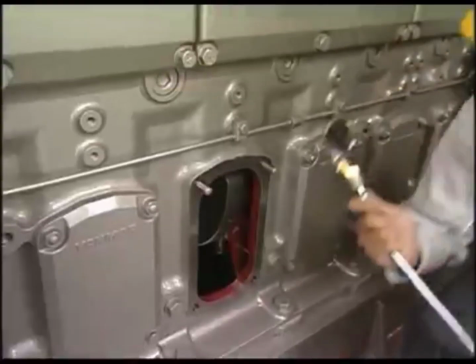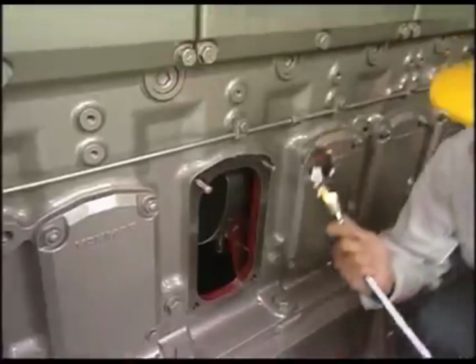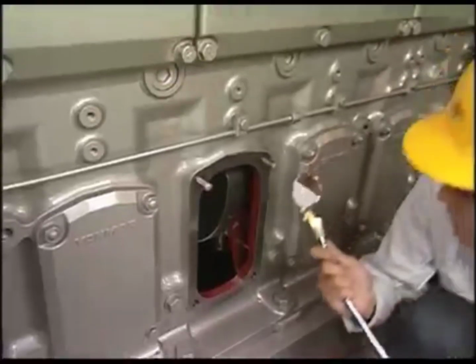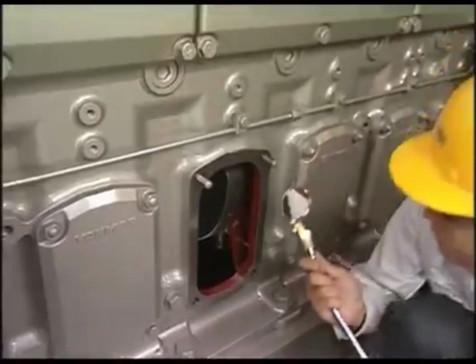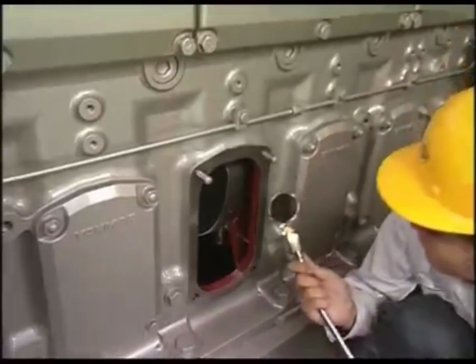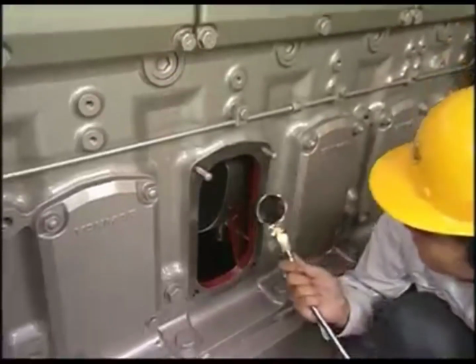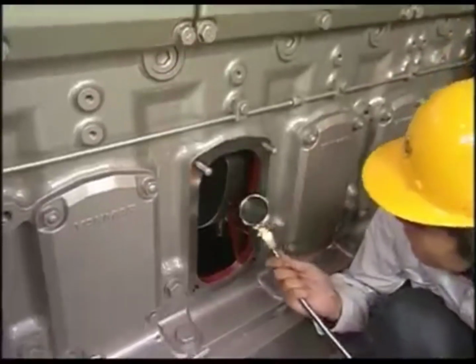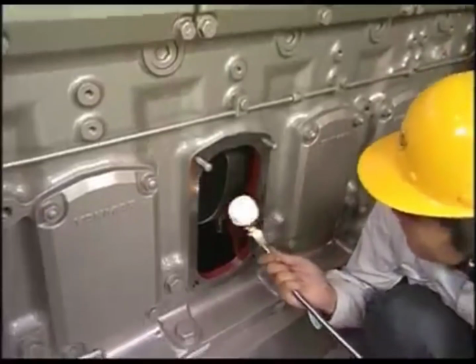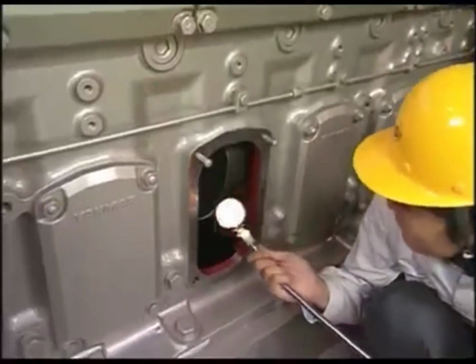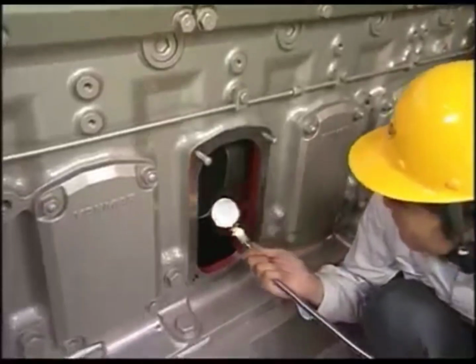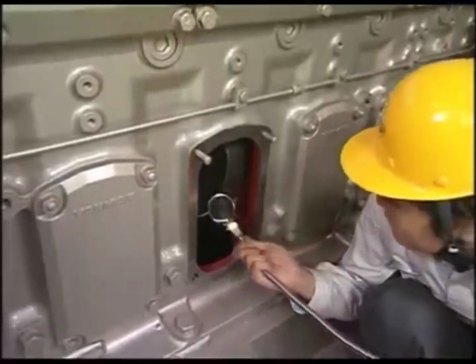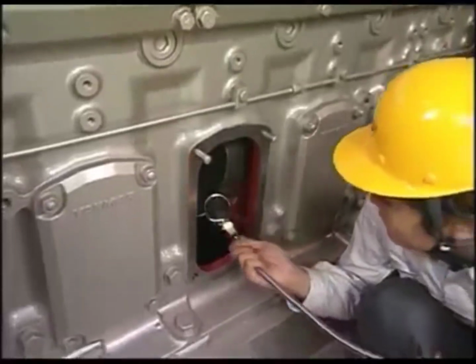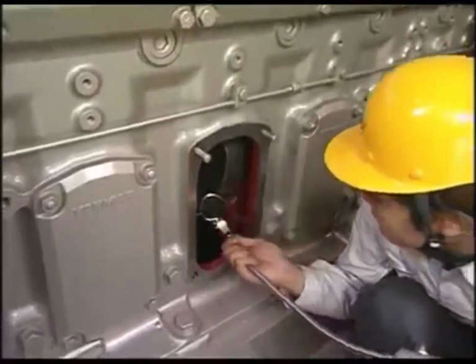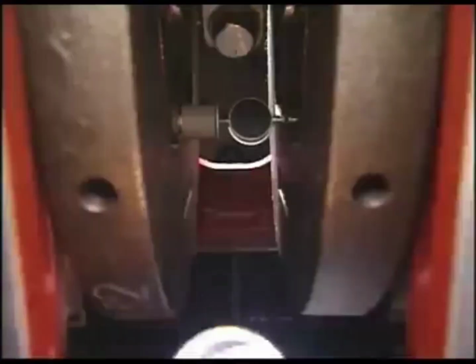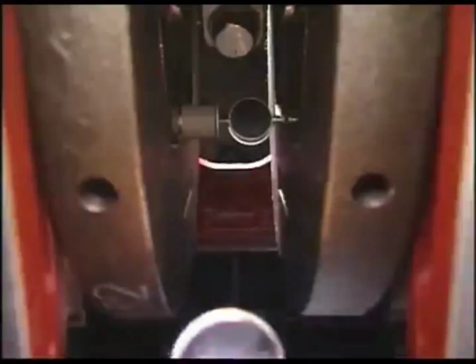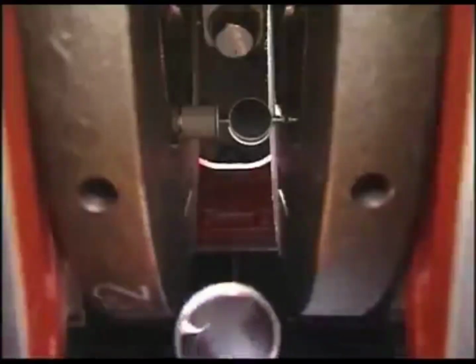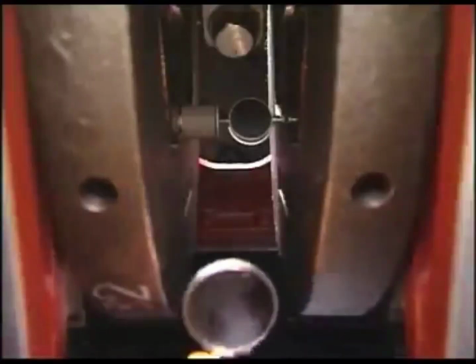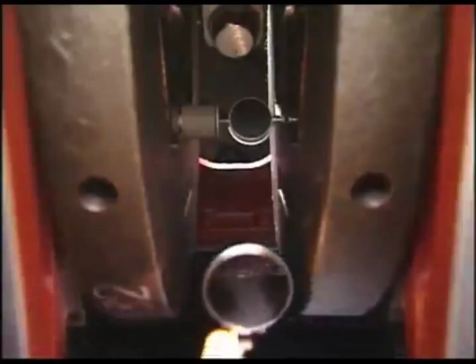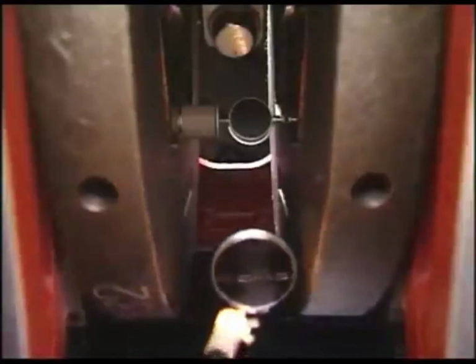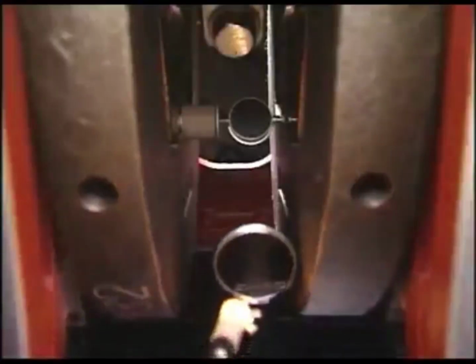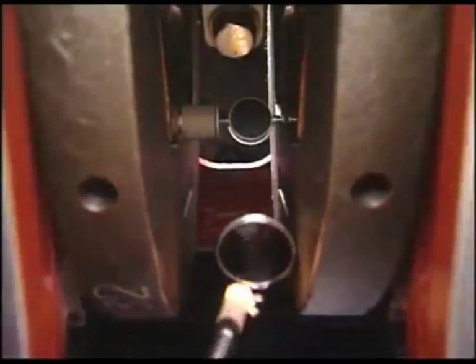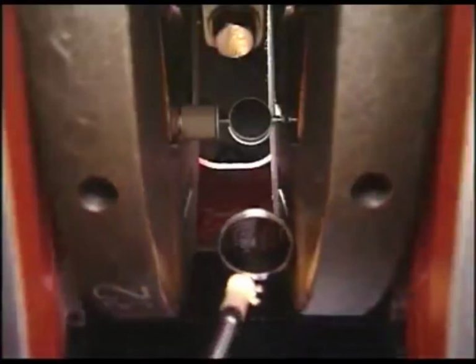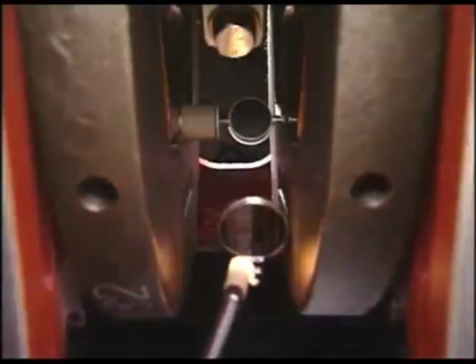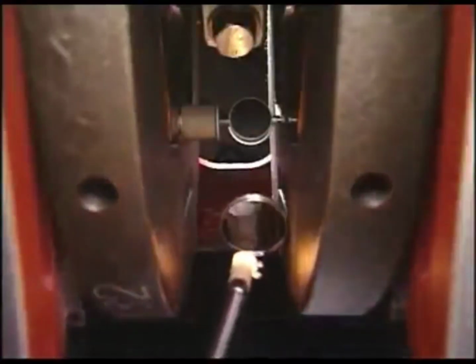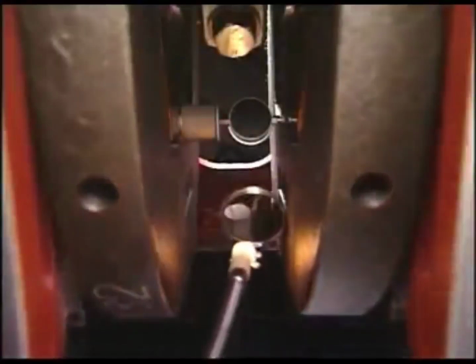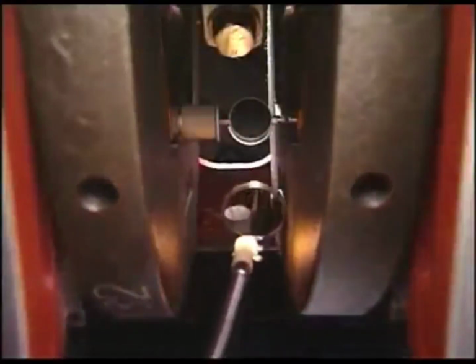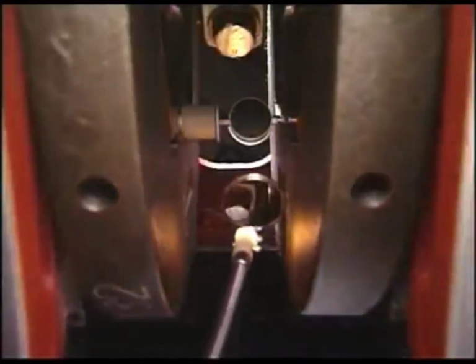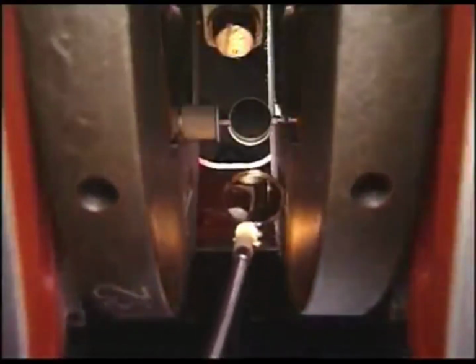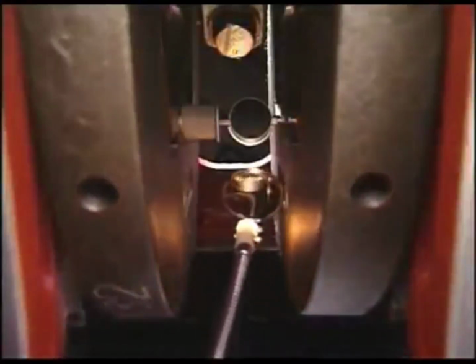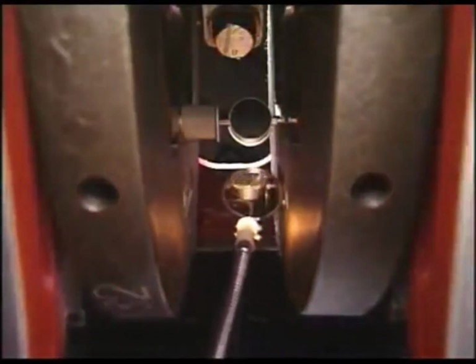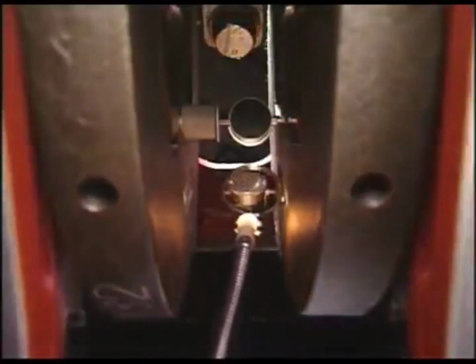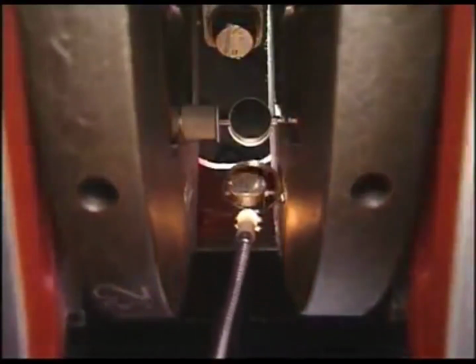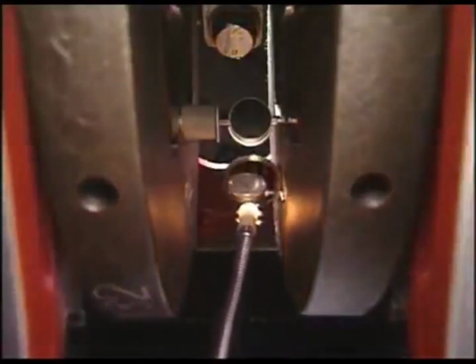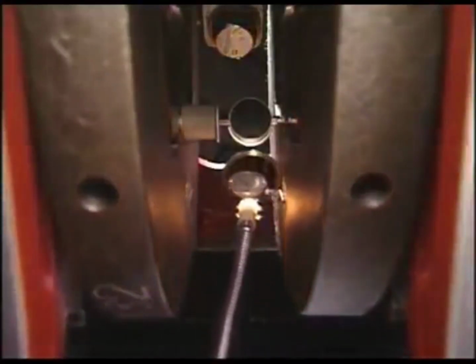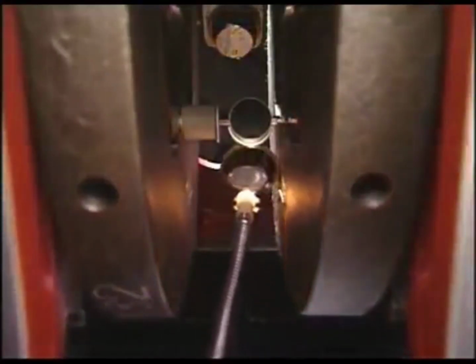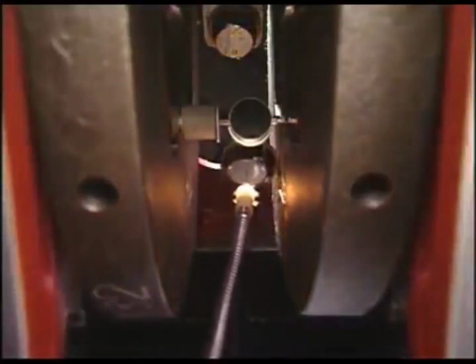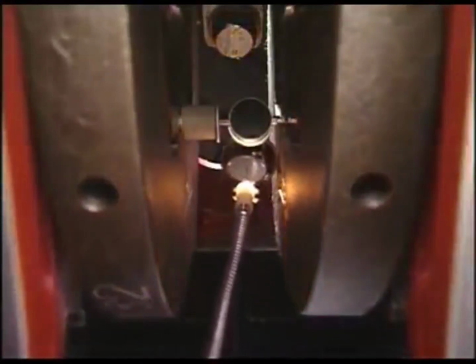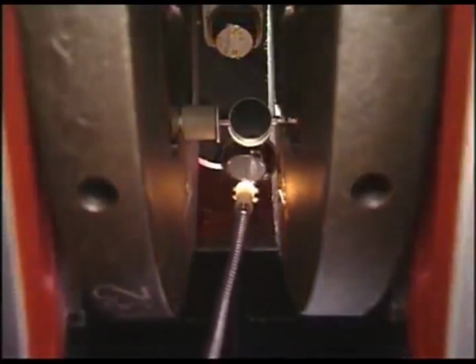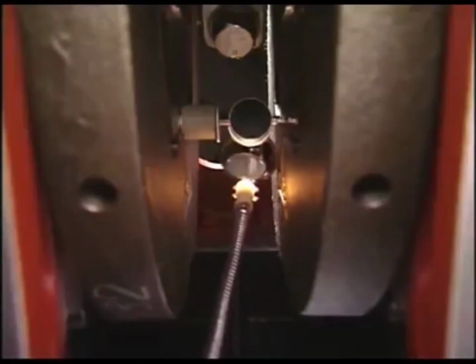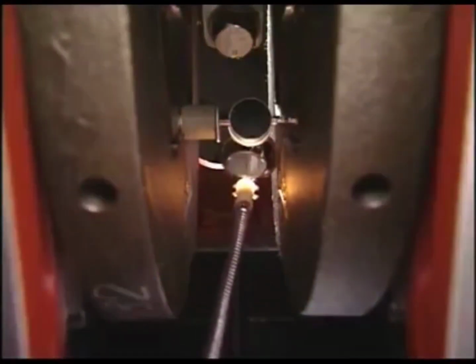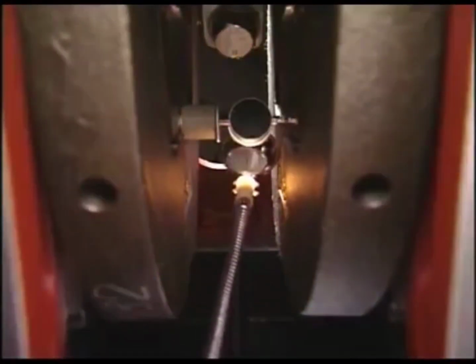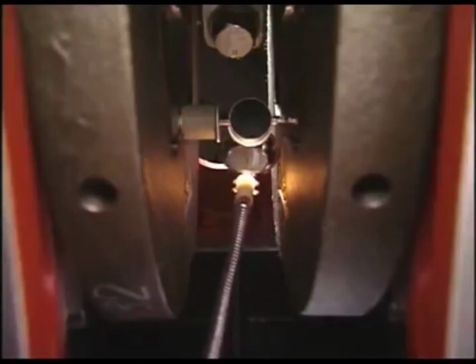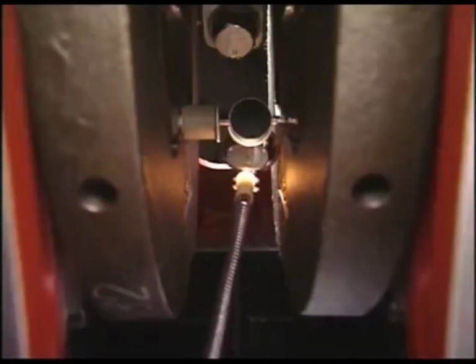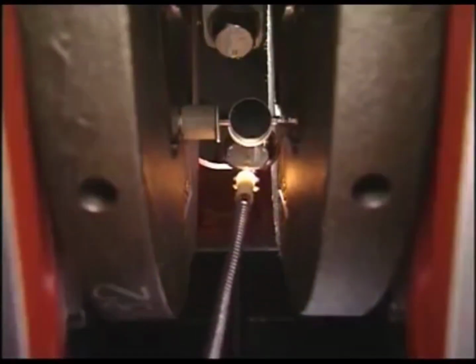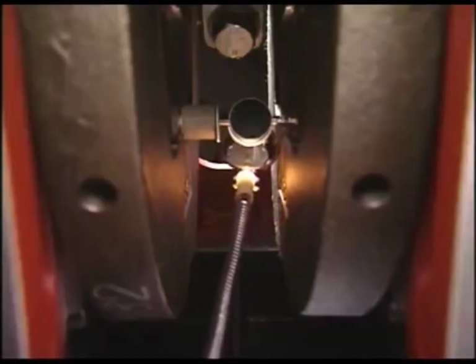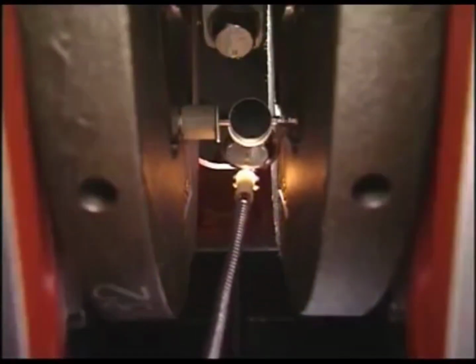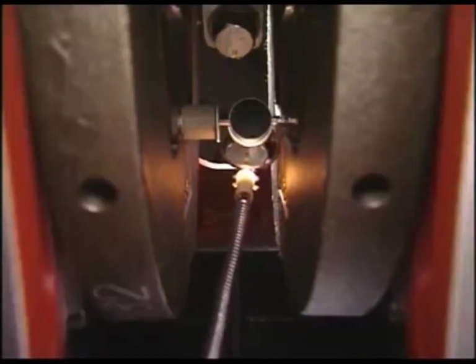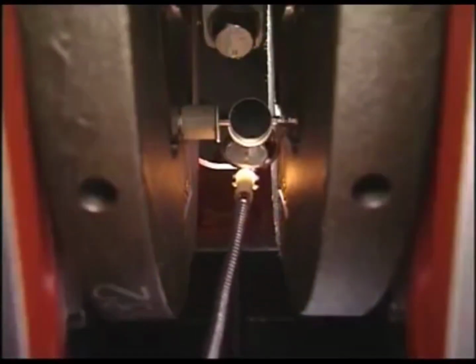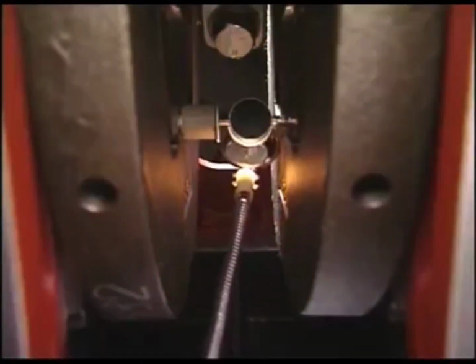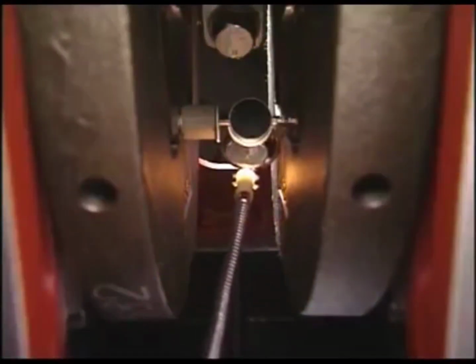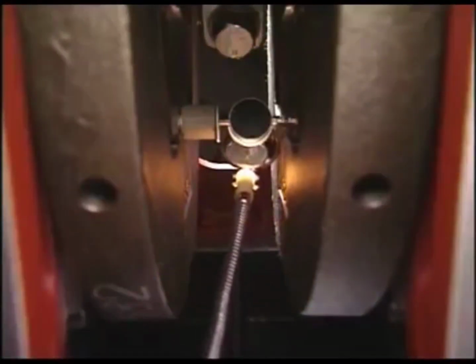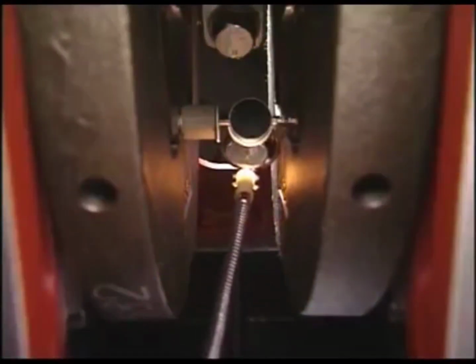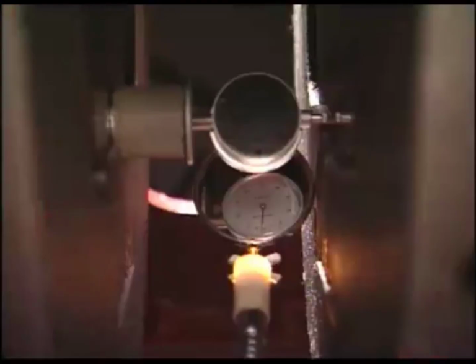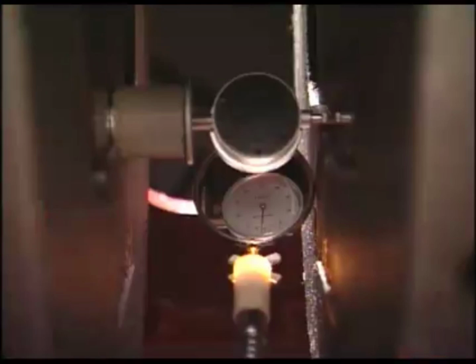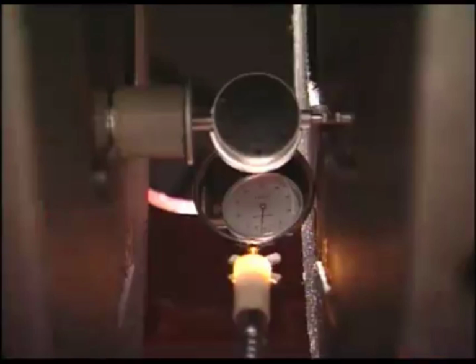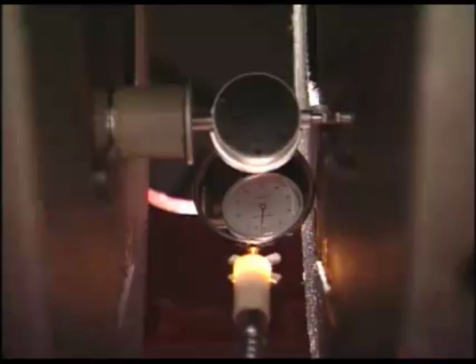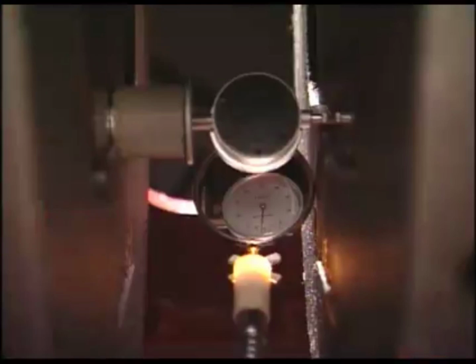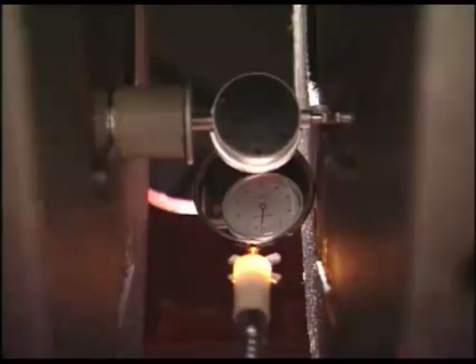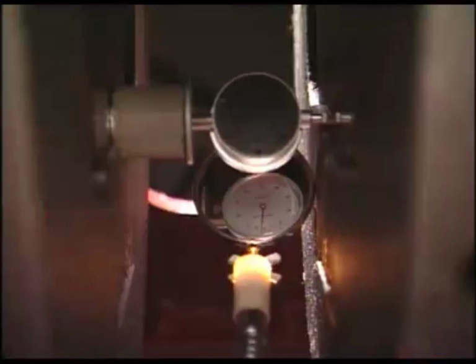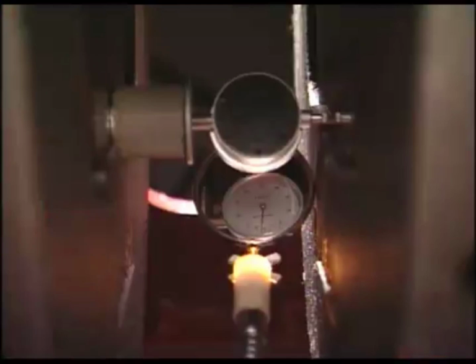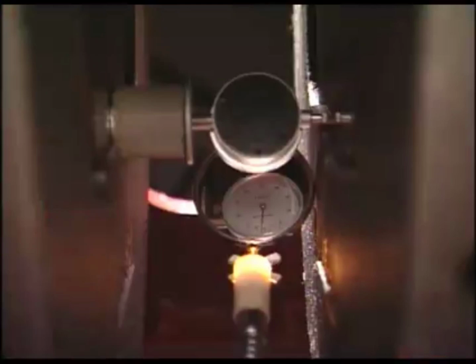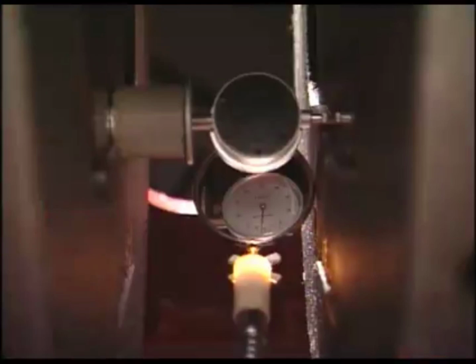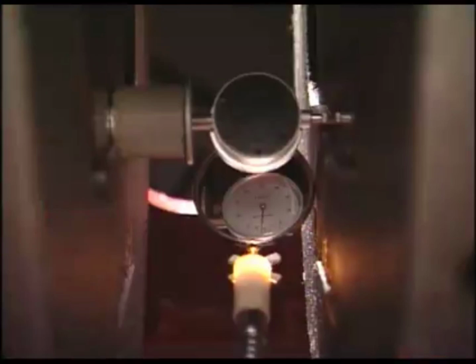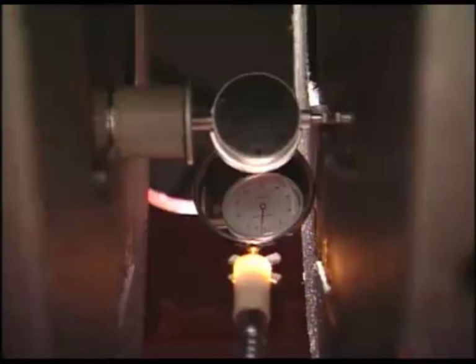If necessary, read the needle of the dial gauge by the deflection mirror. Measure in all cylinders and the work will be completed.